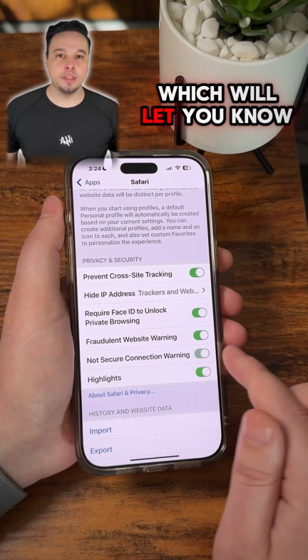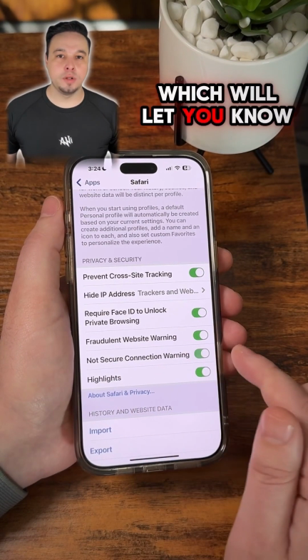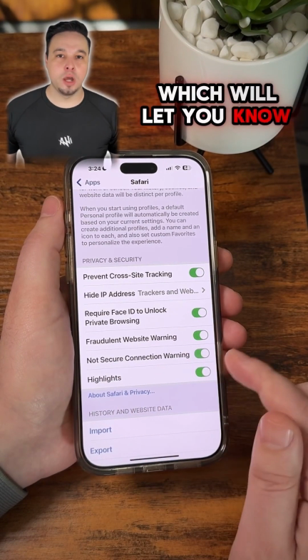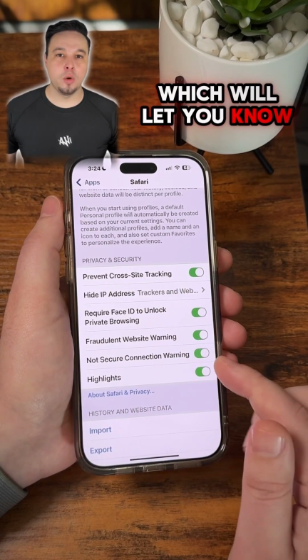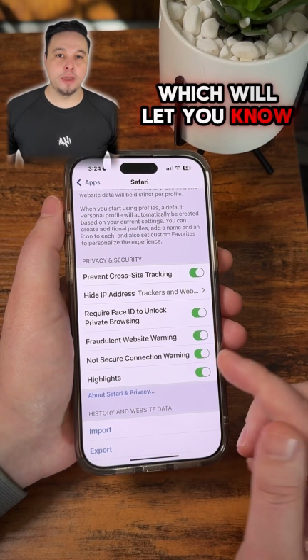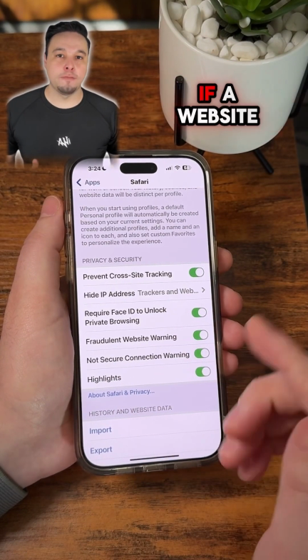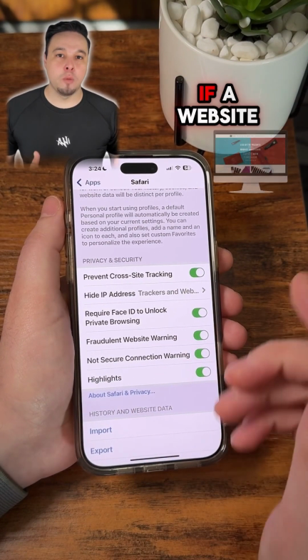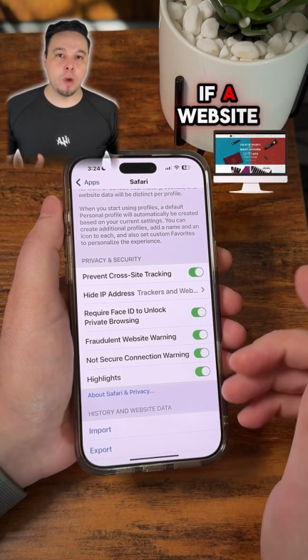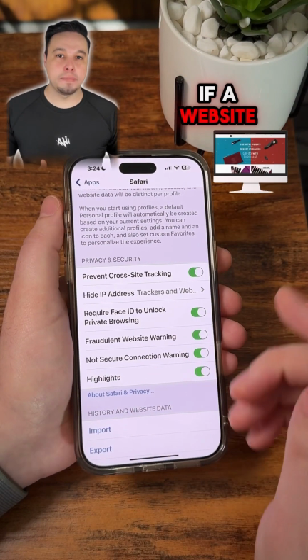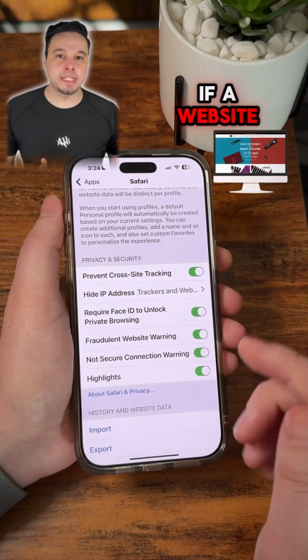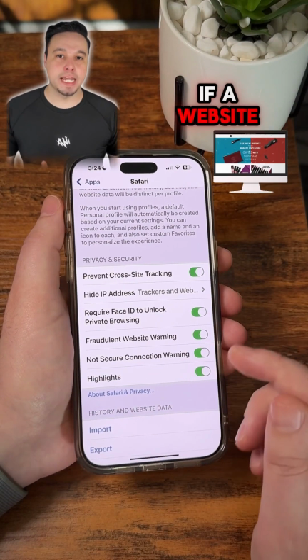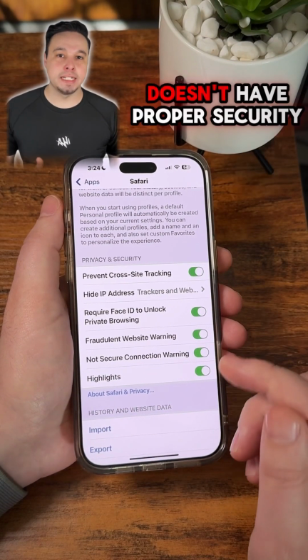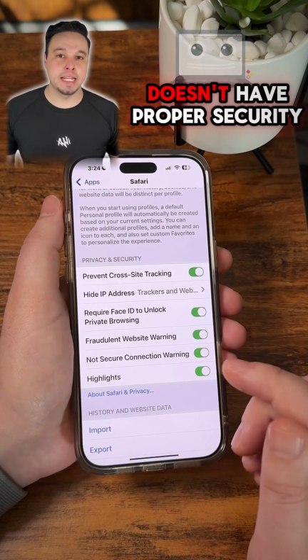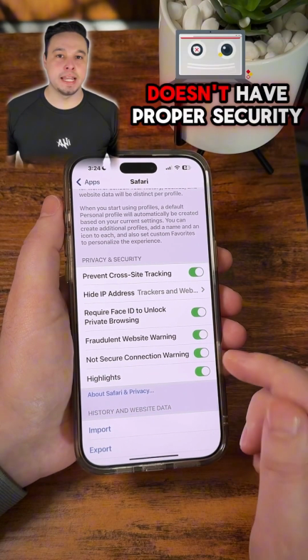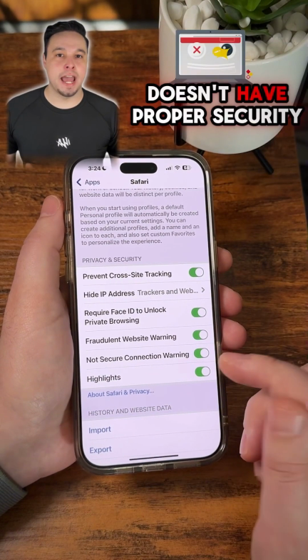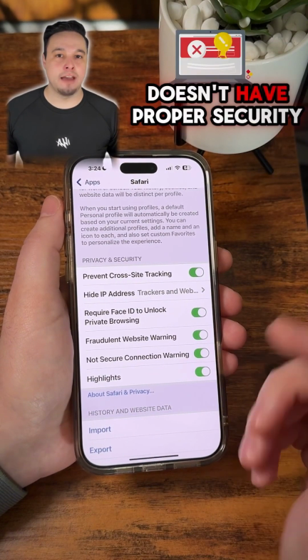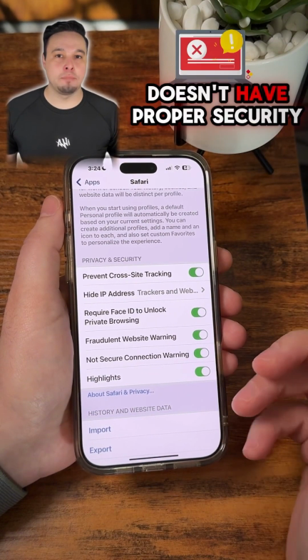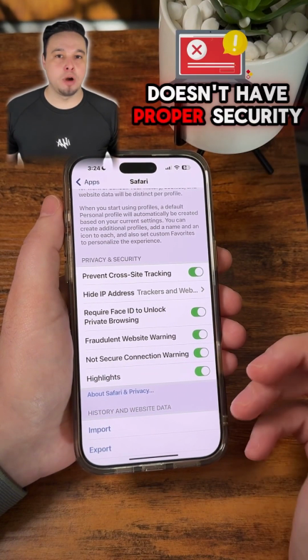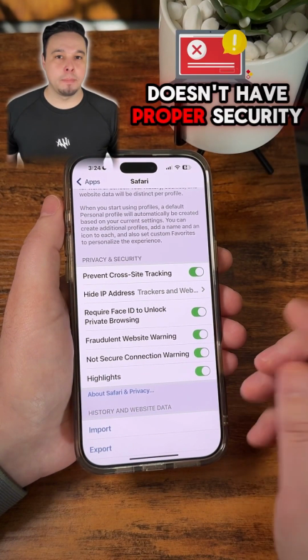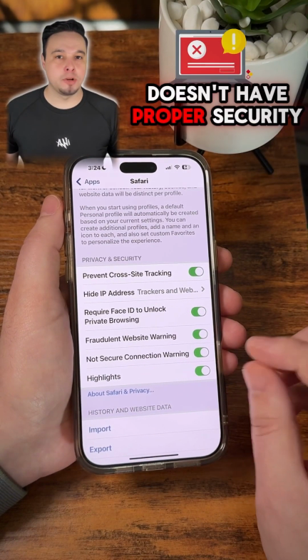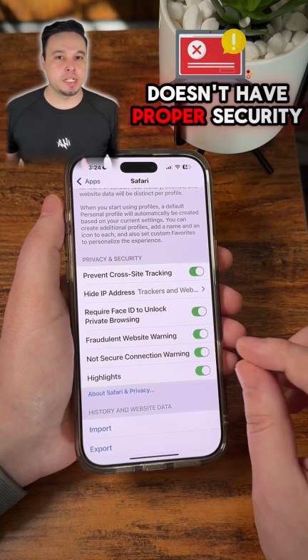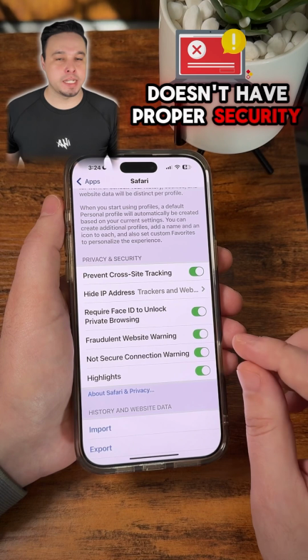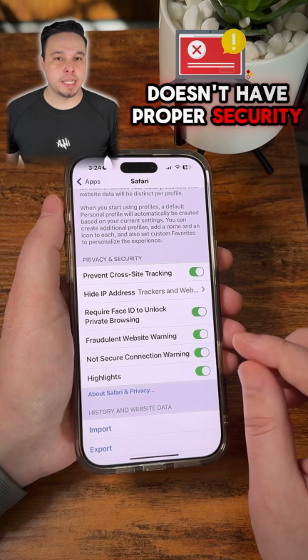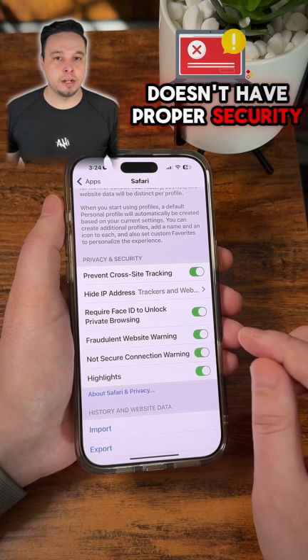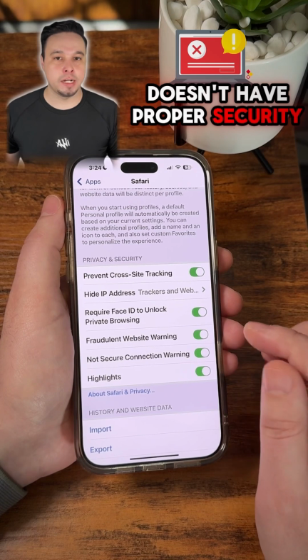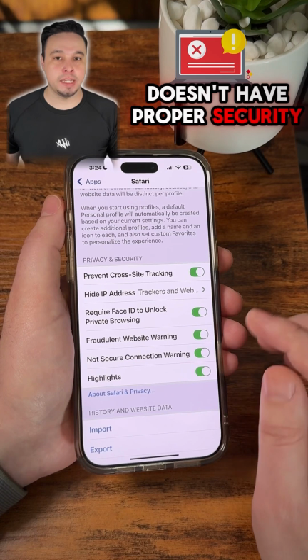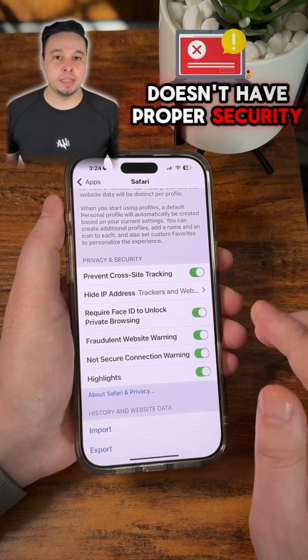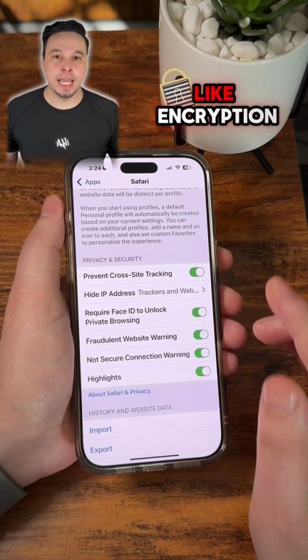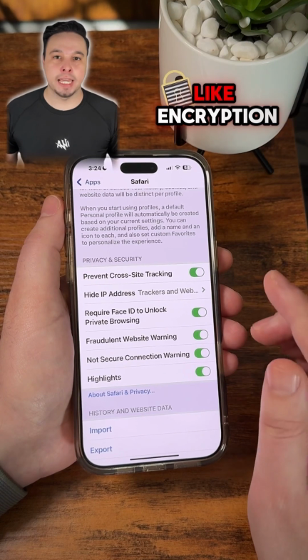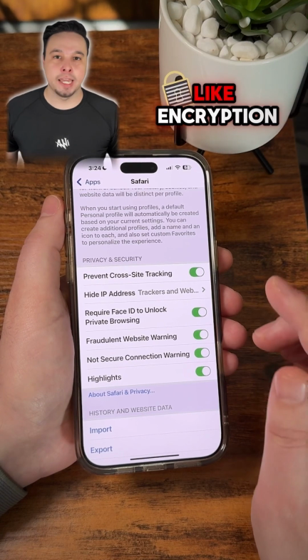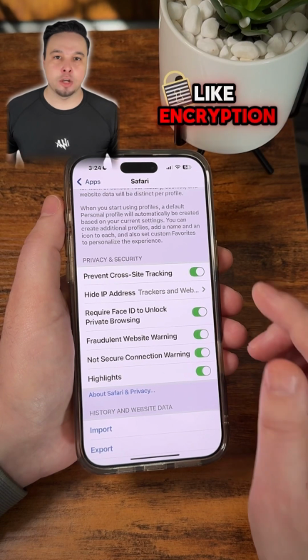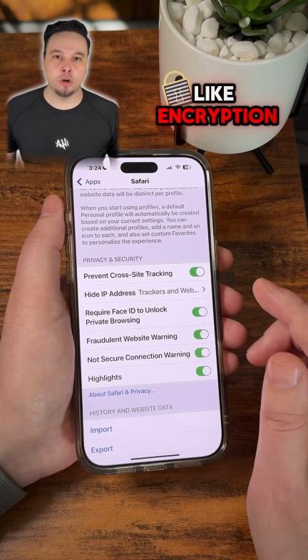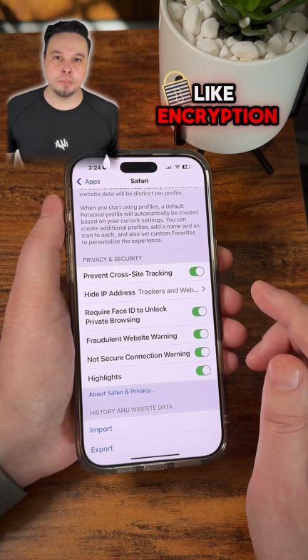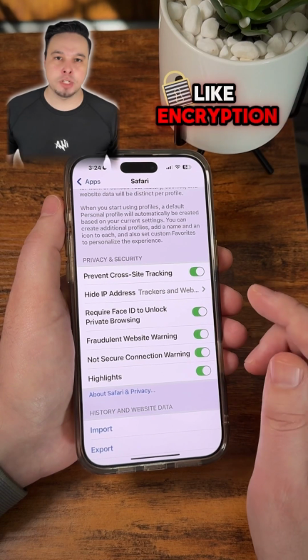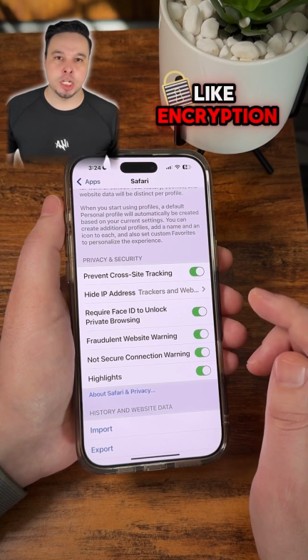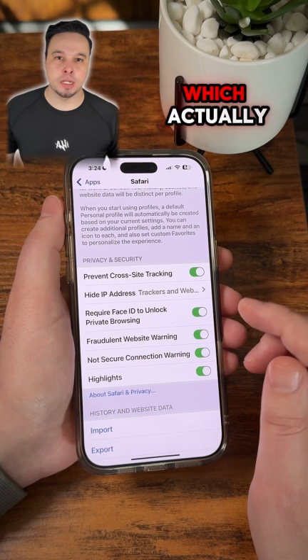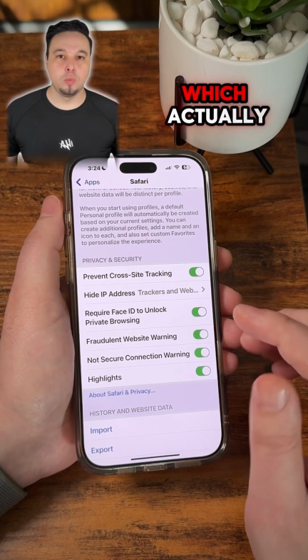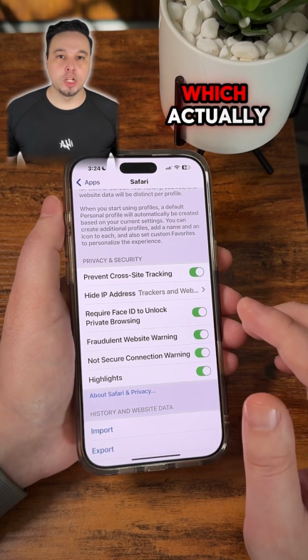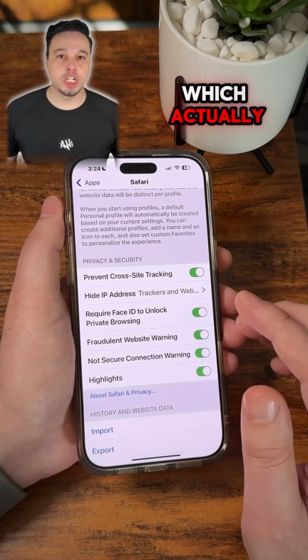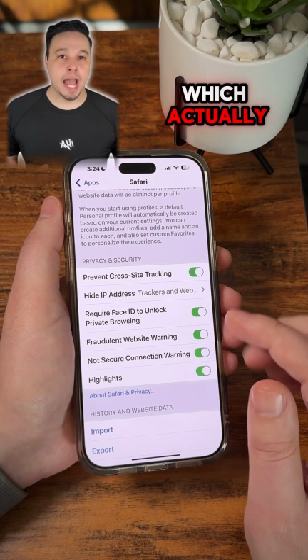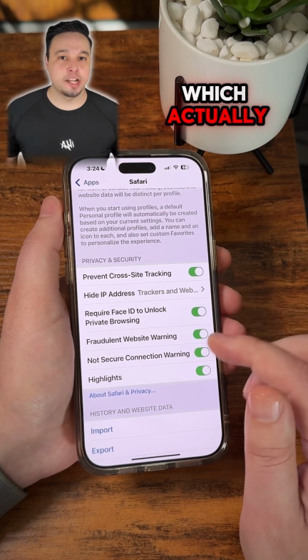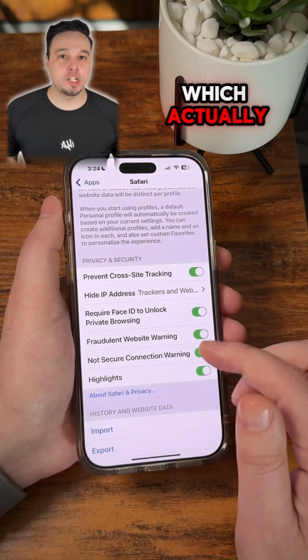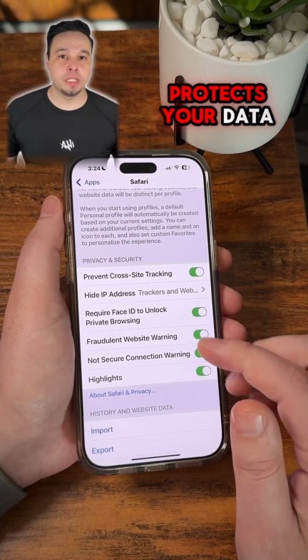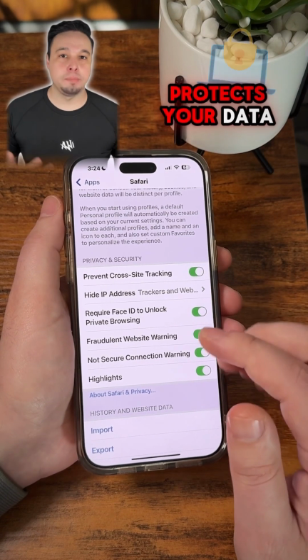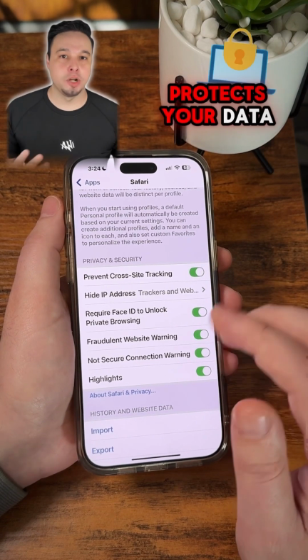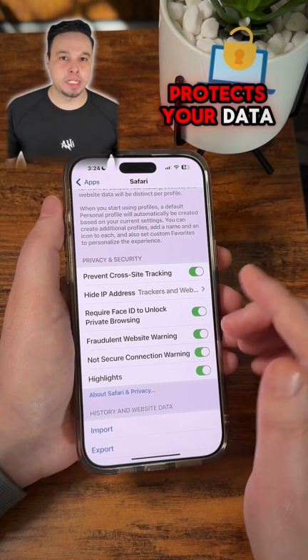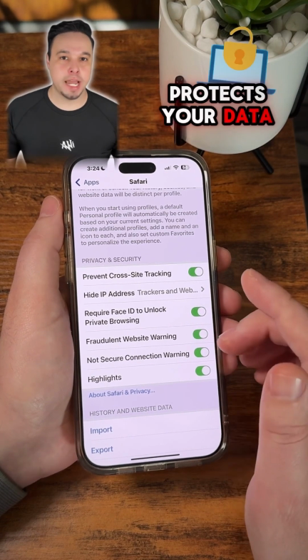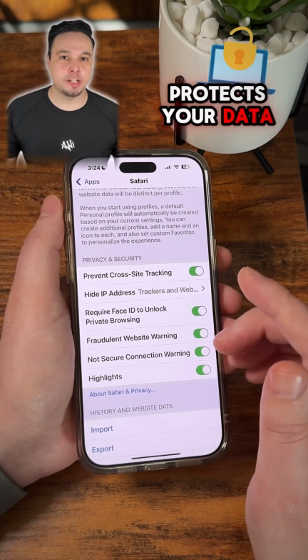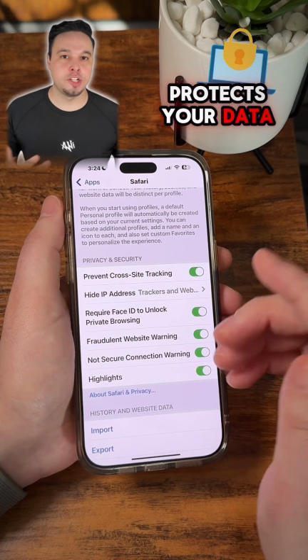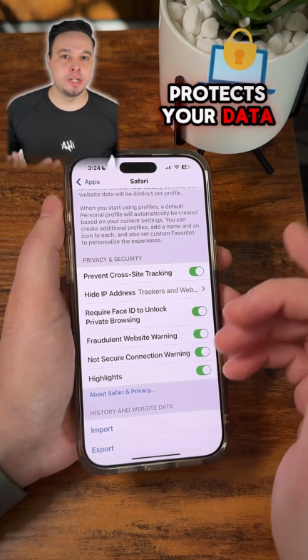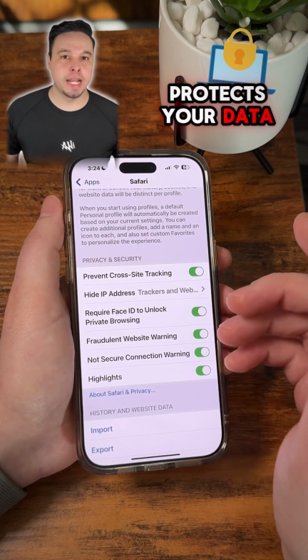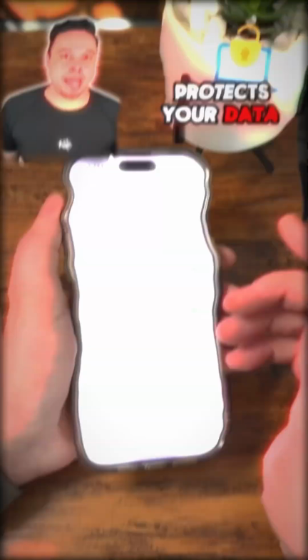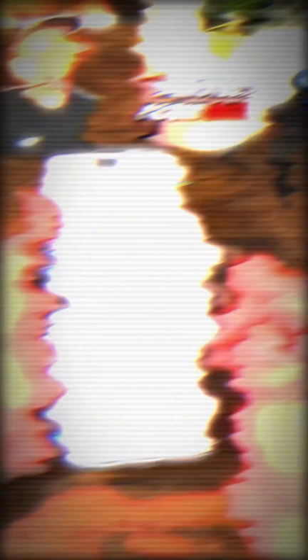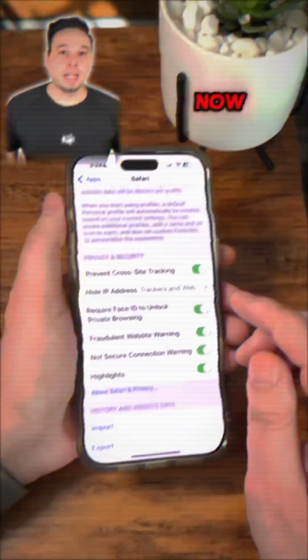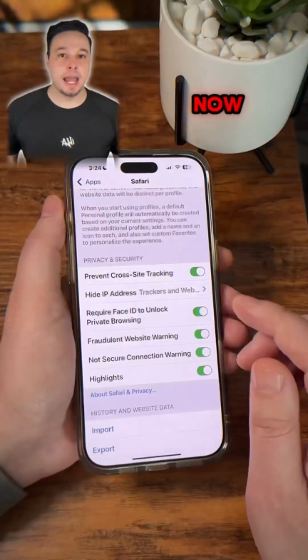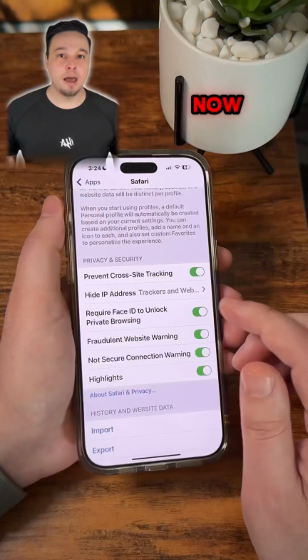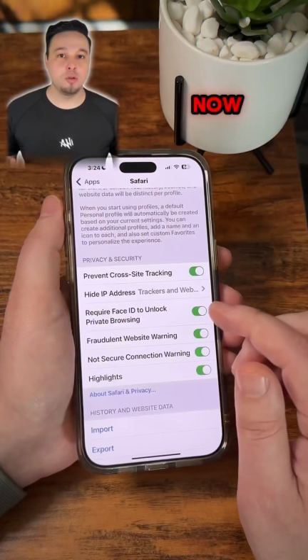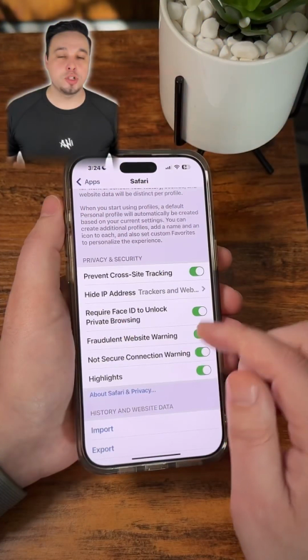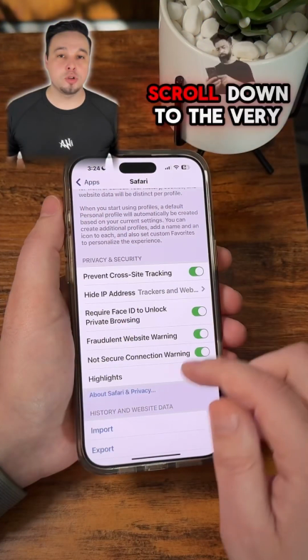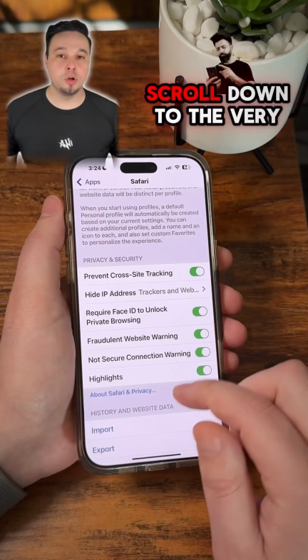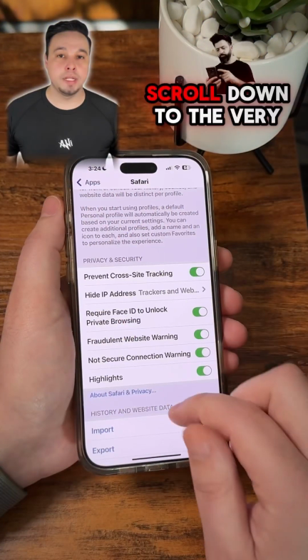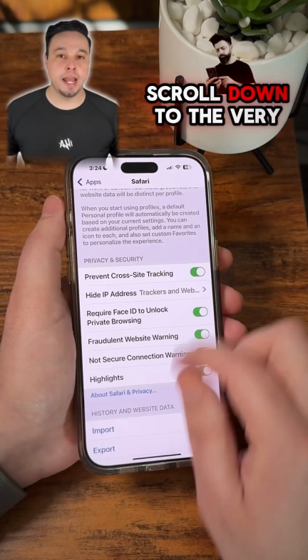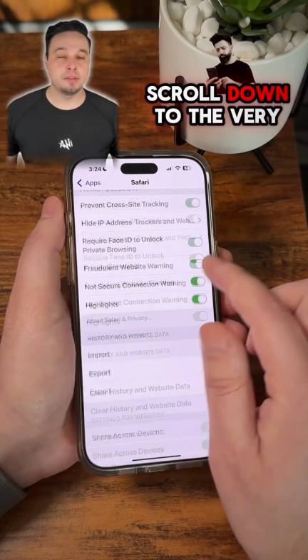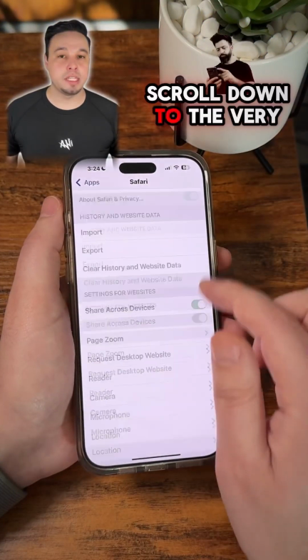Also turn on 'Fraudulent Website Warning' and 'Not Secure Connection Warning', which will let you know if a website doesn't have proper security like encryption, which actually protects your data.